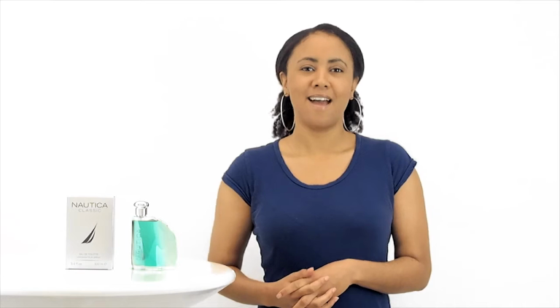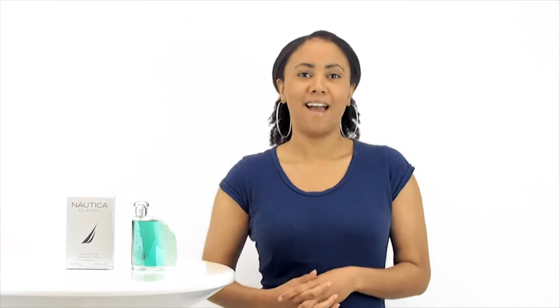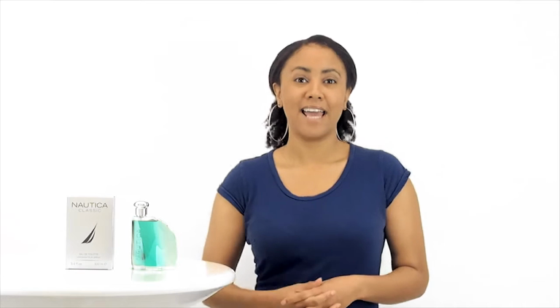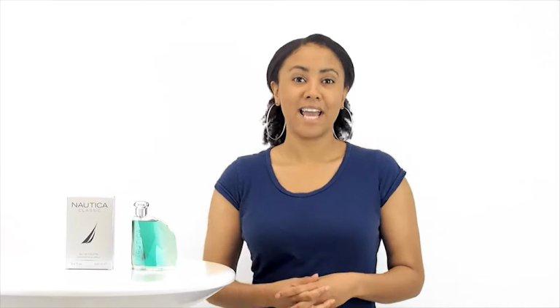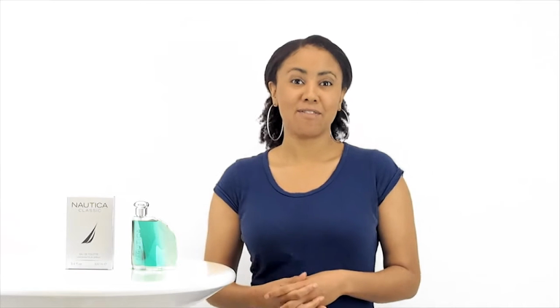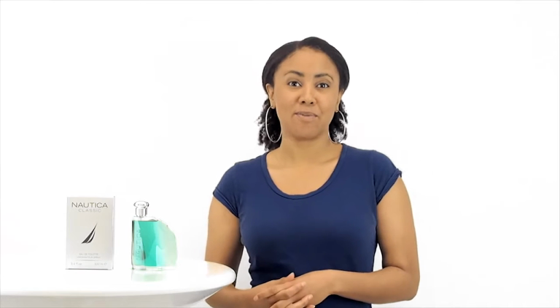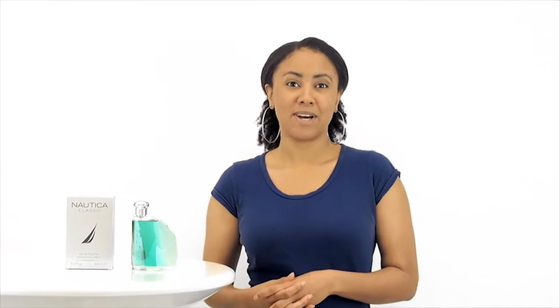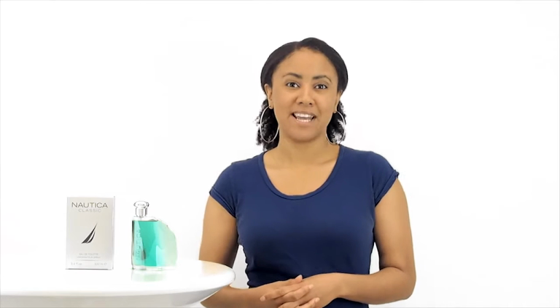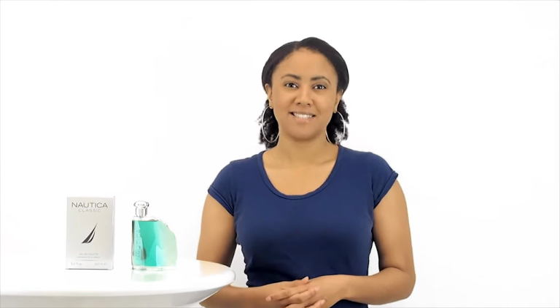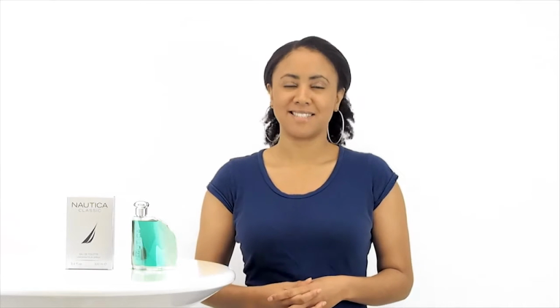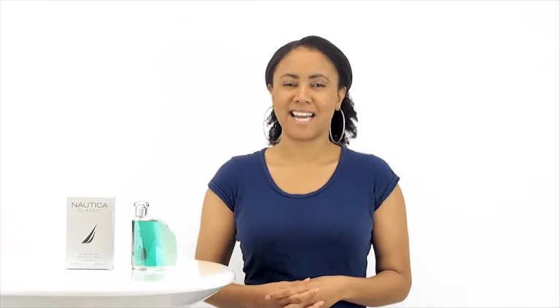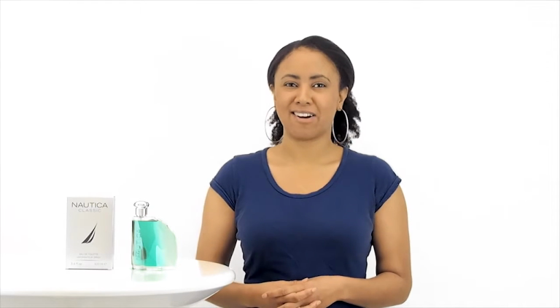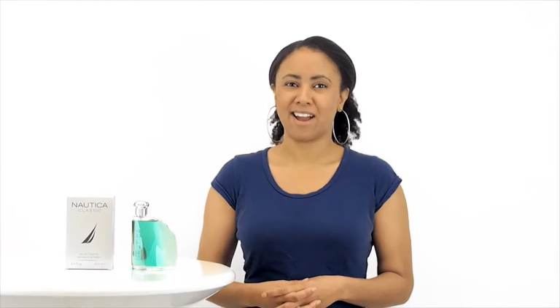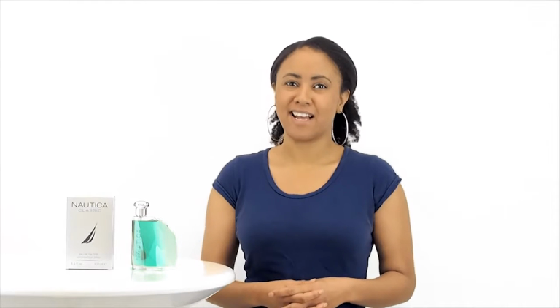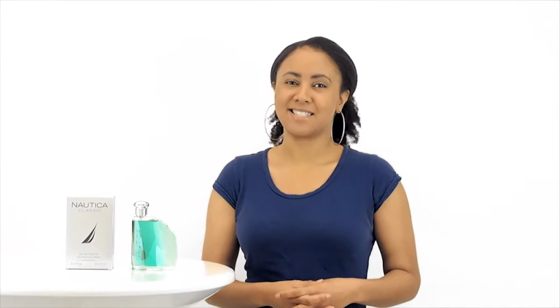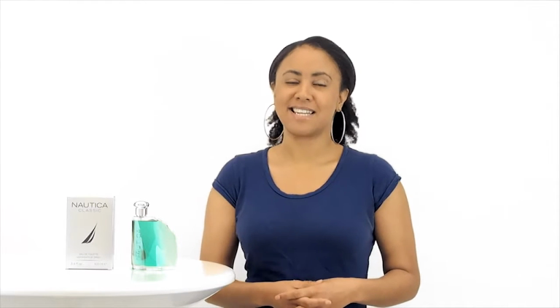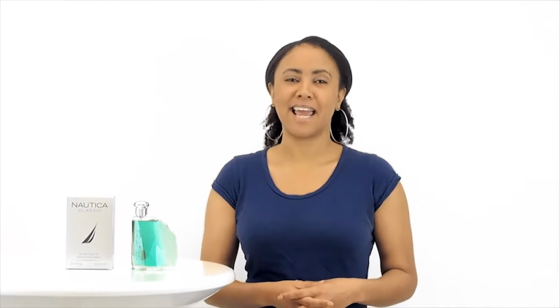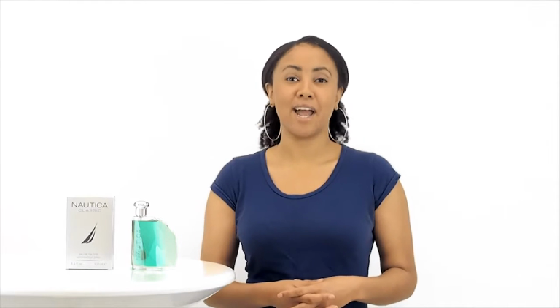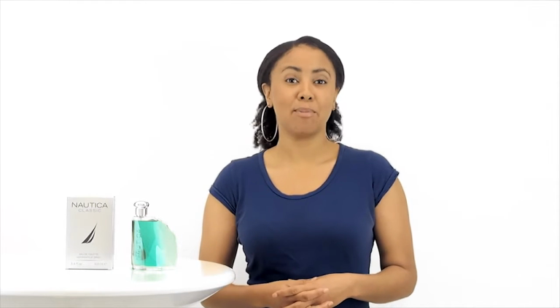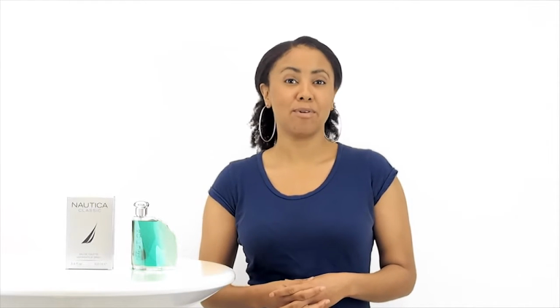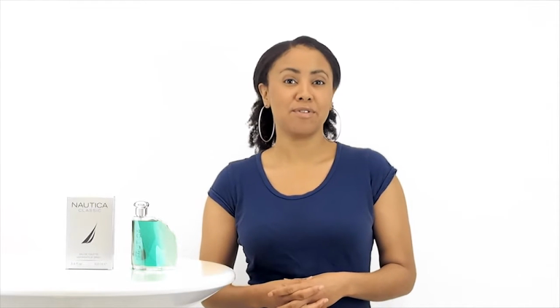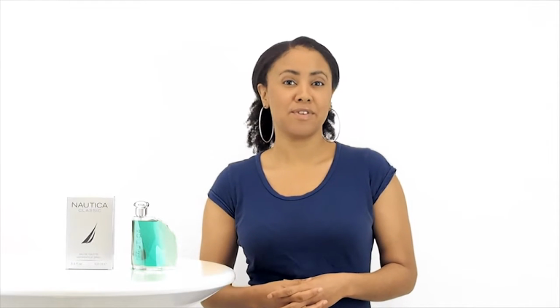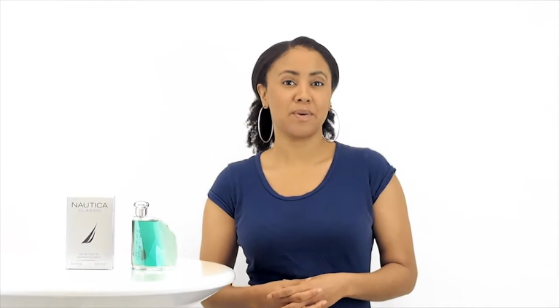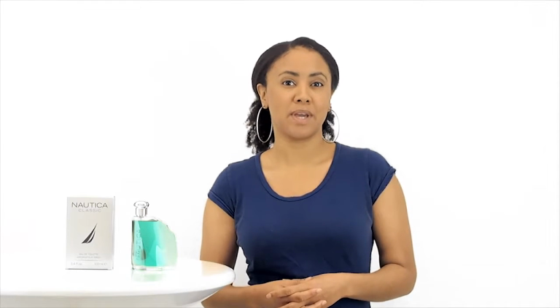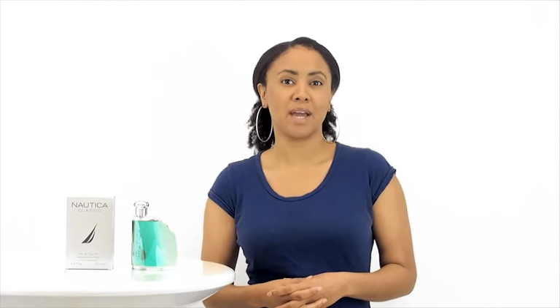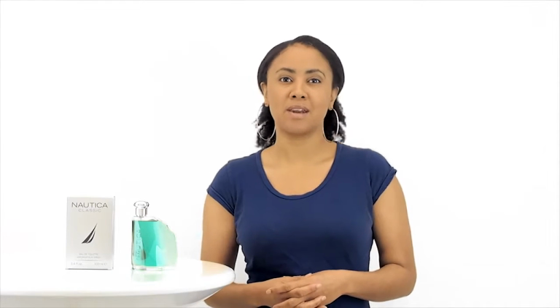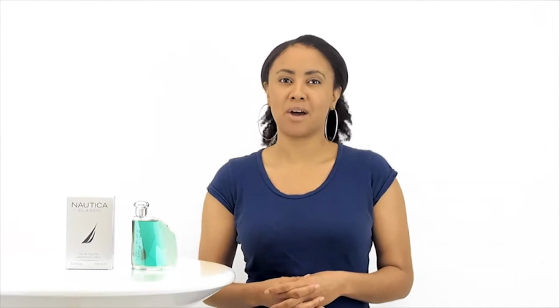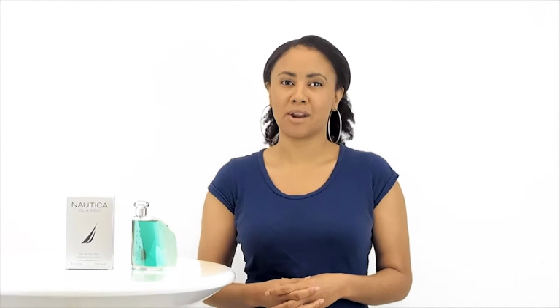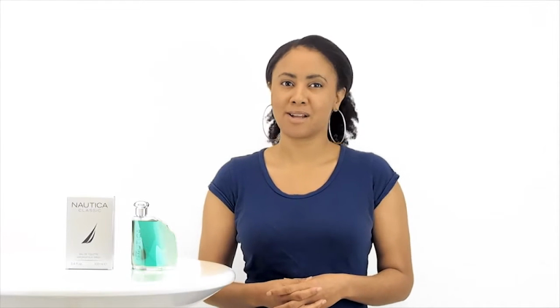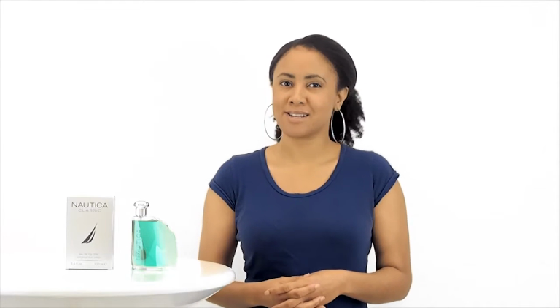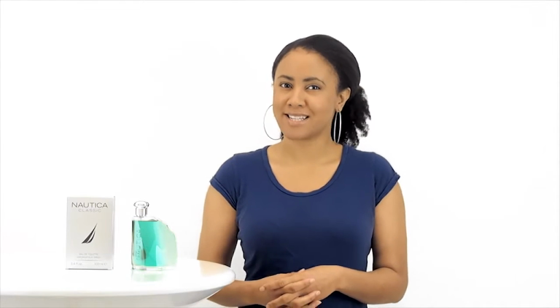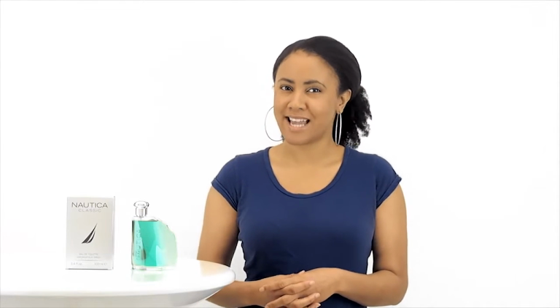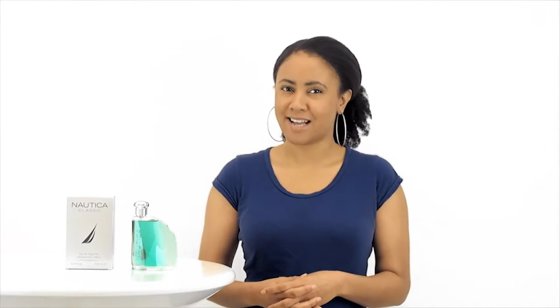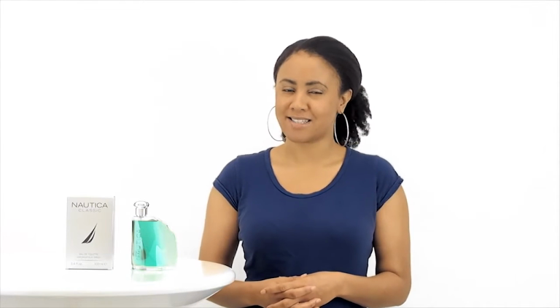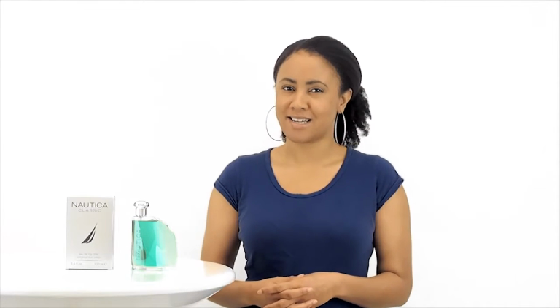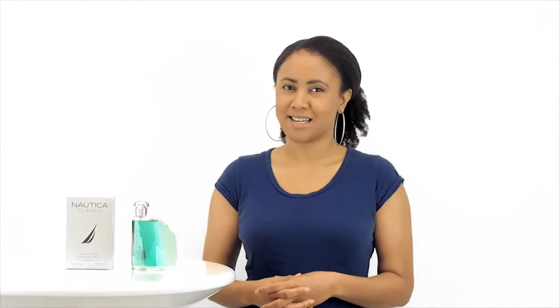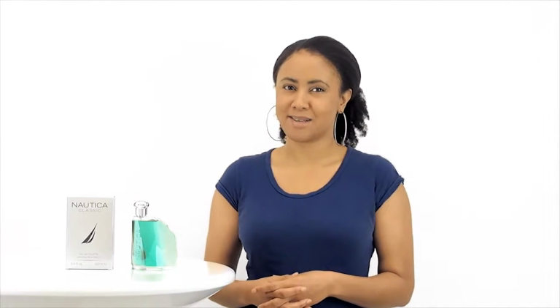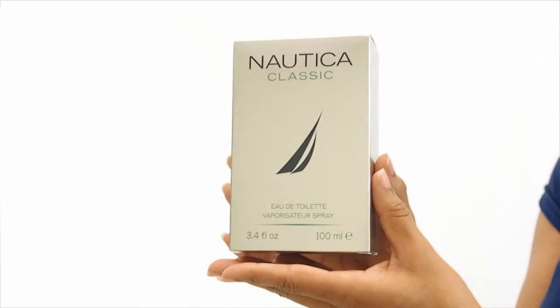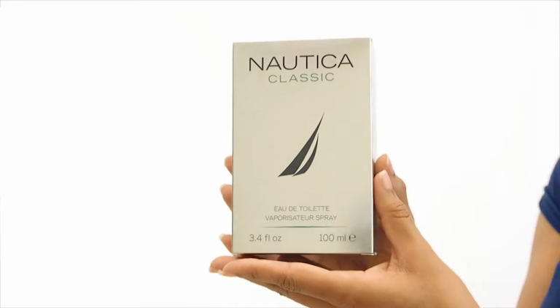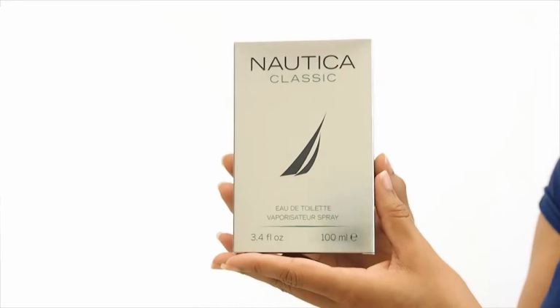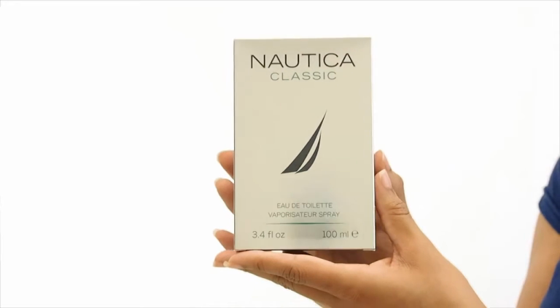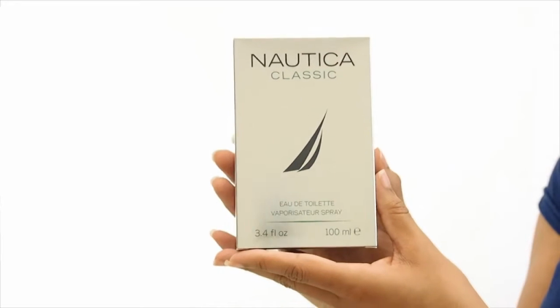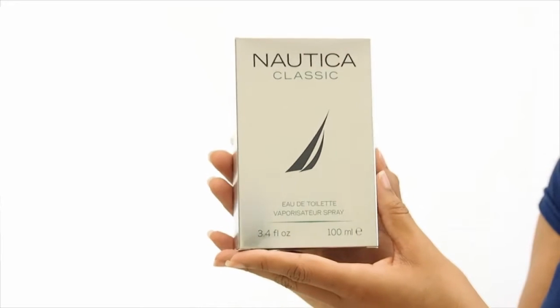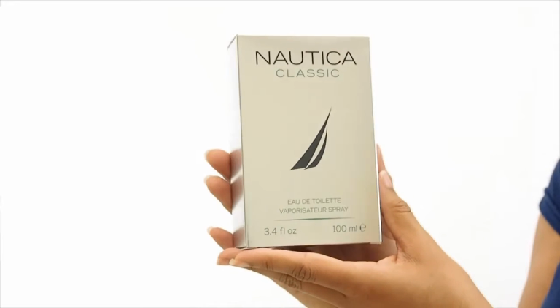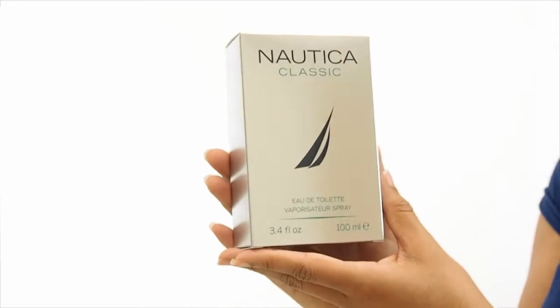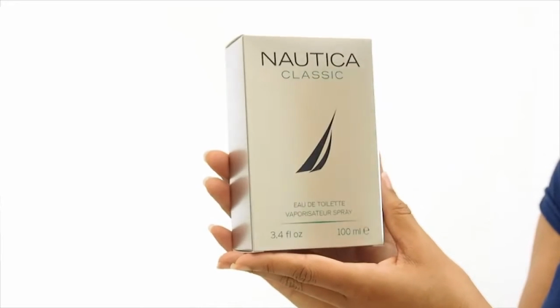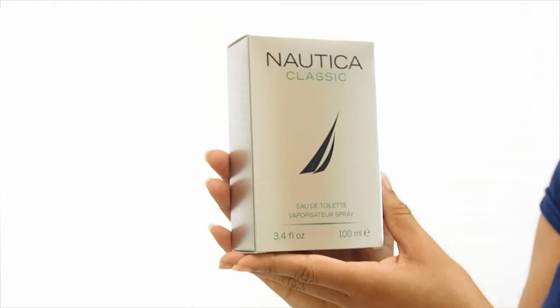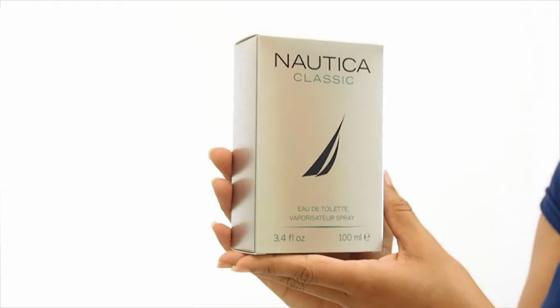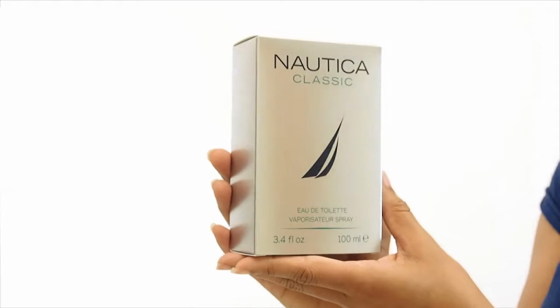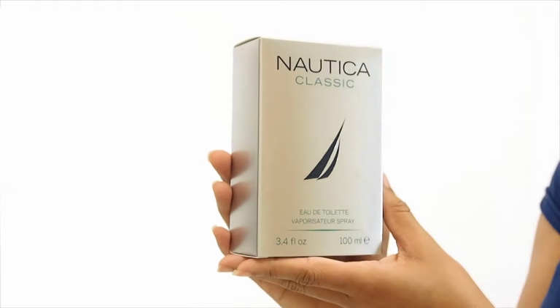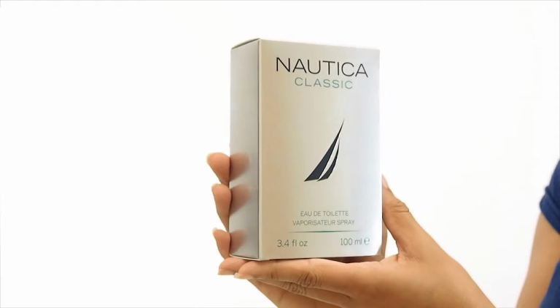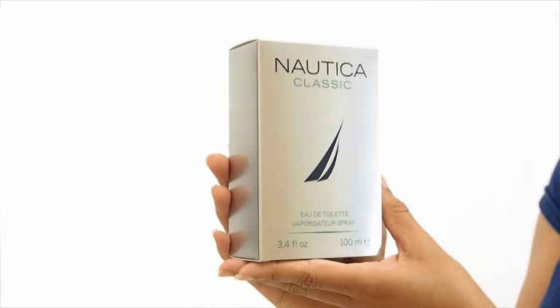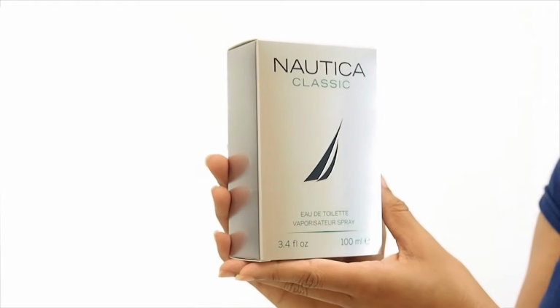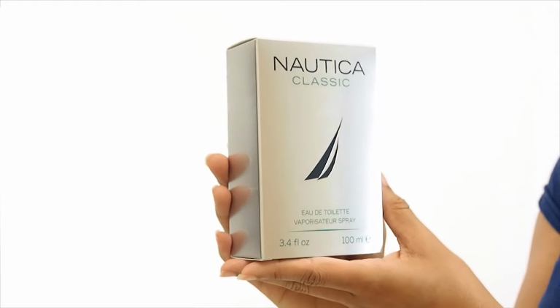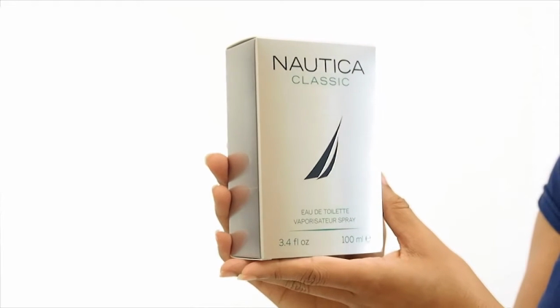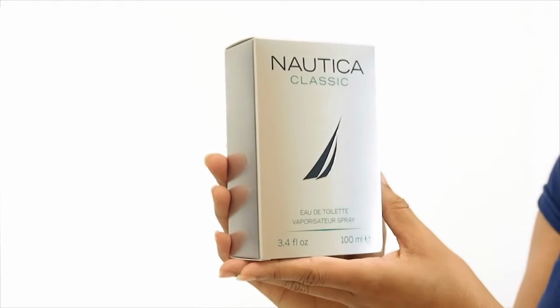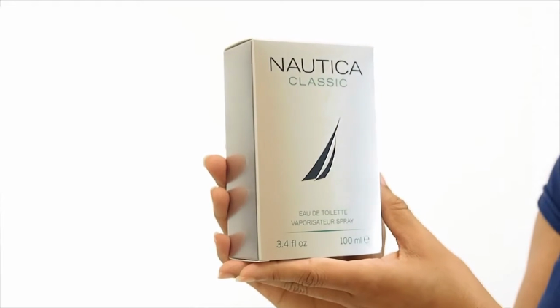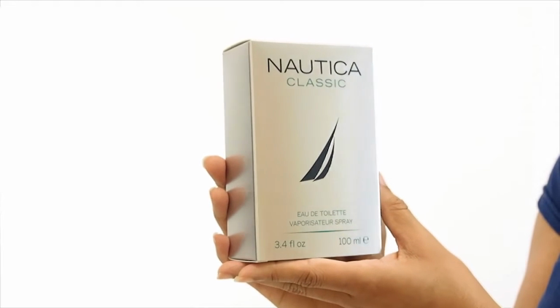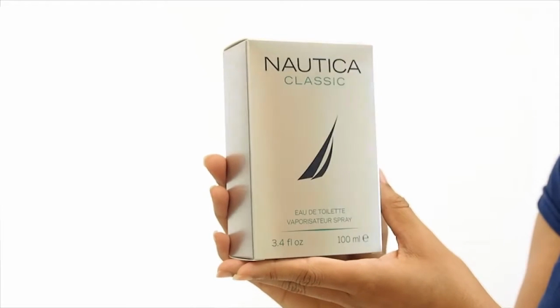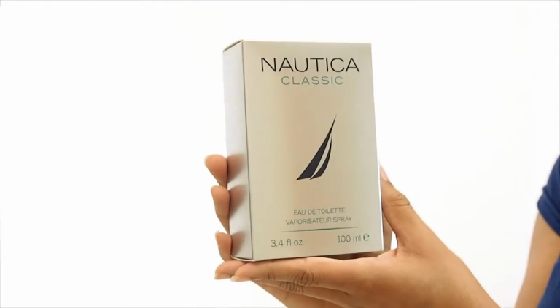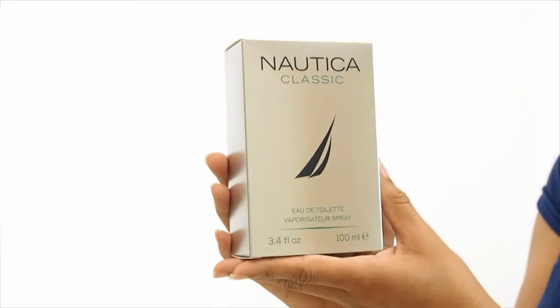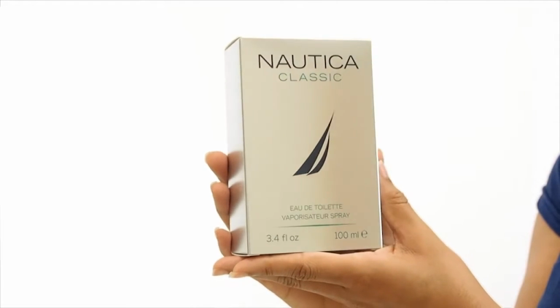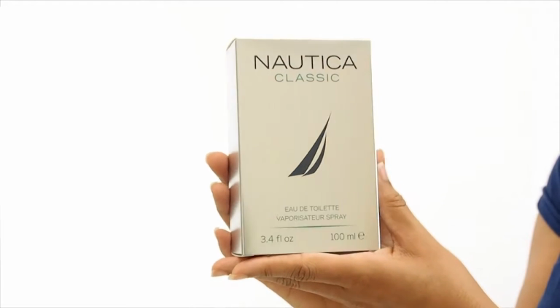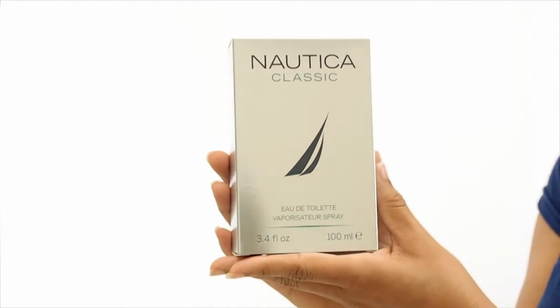Hey everyone, it's Sarah, and today I'll be reviewing Nautica Classic. This aquatic cologne was released in 1992.